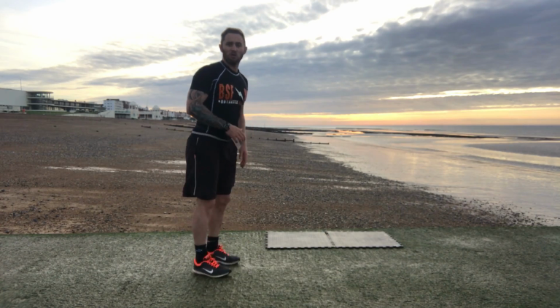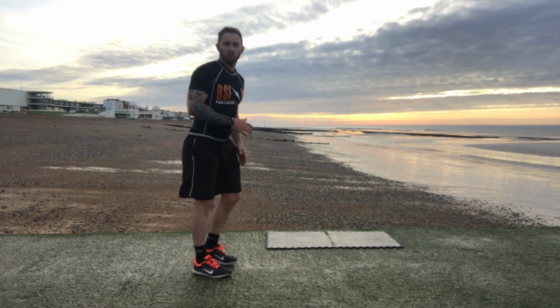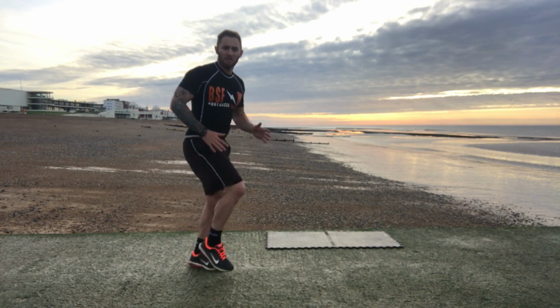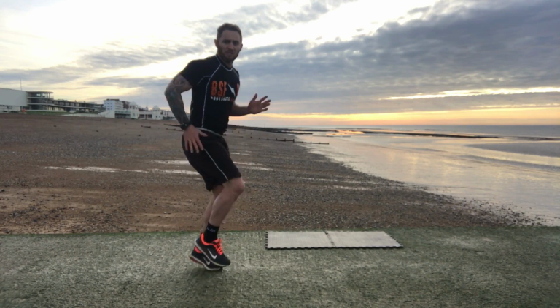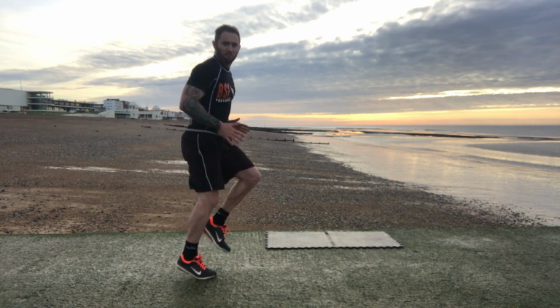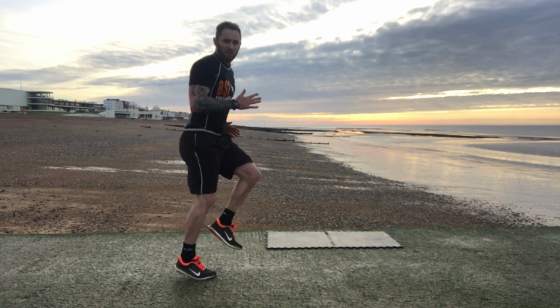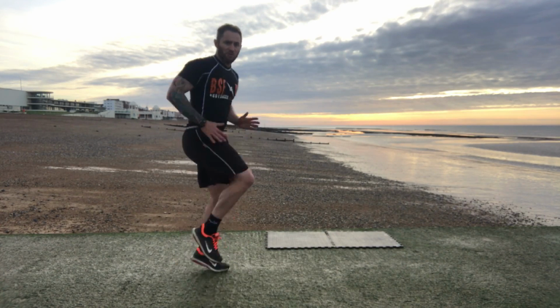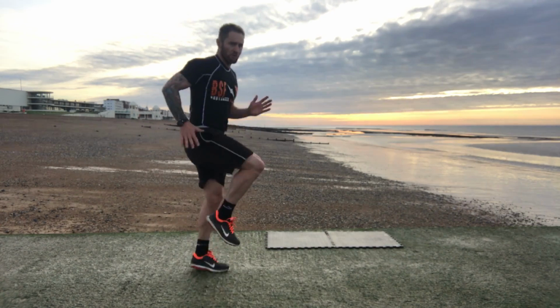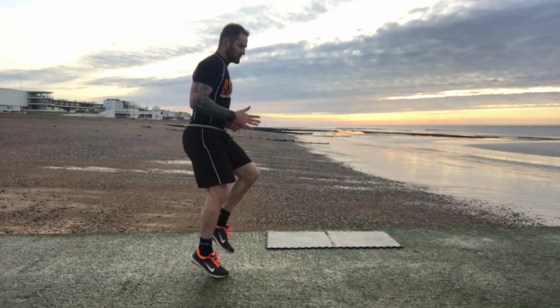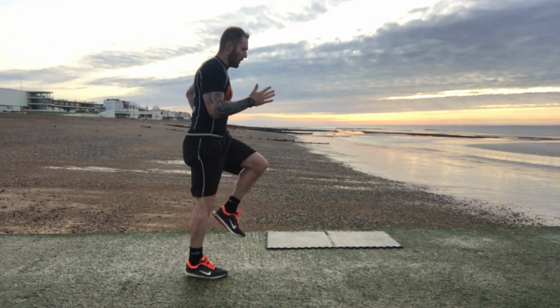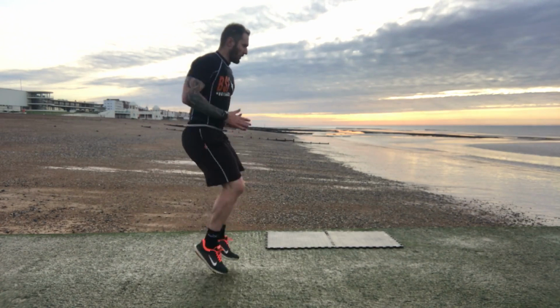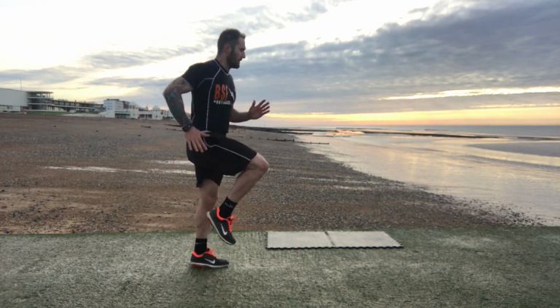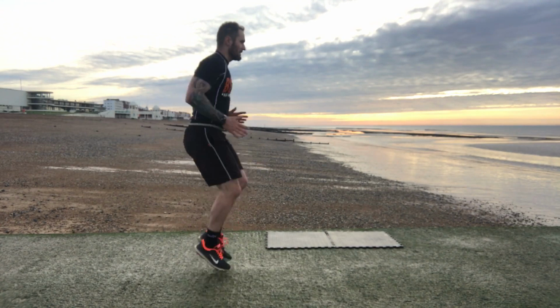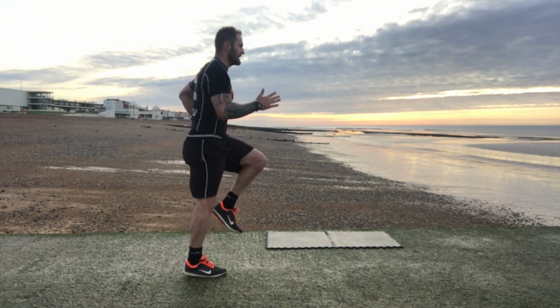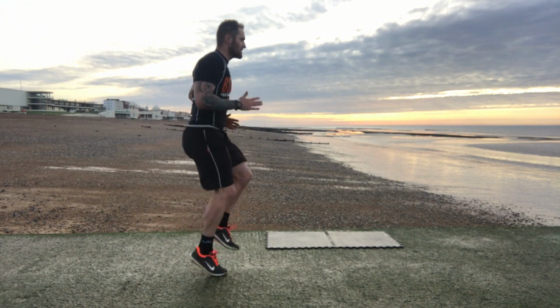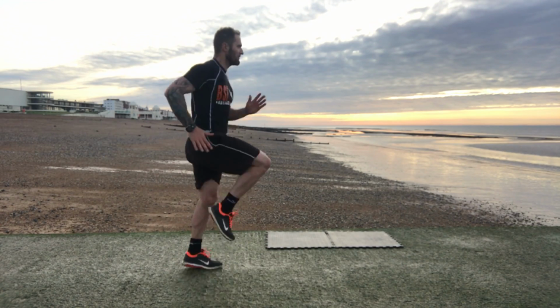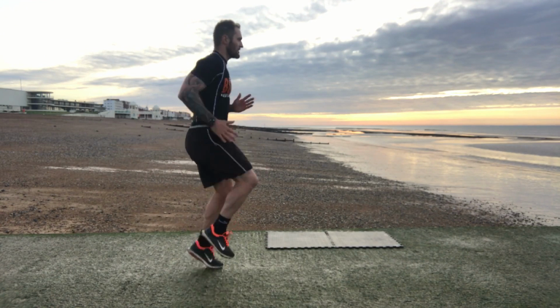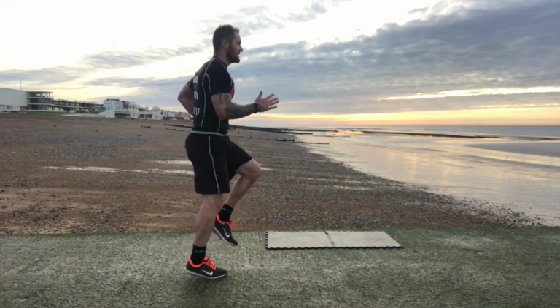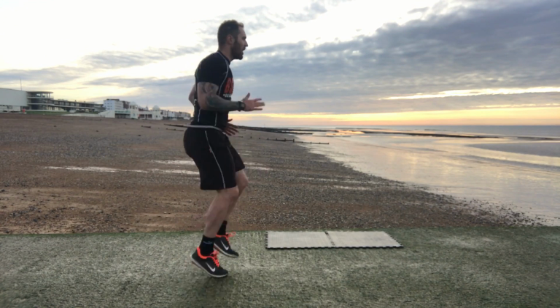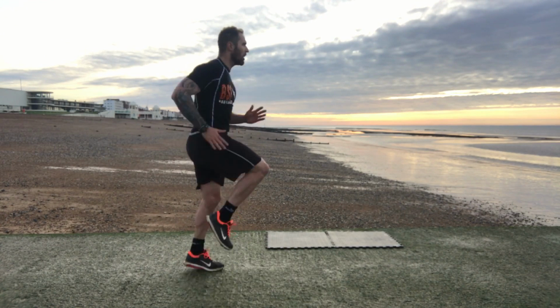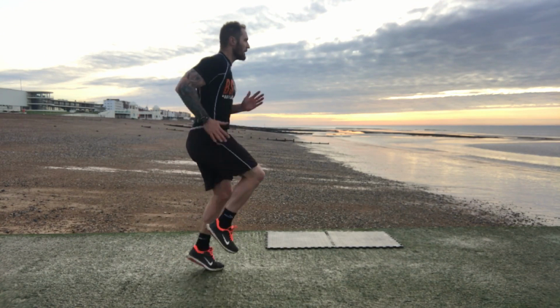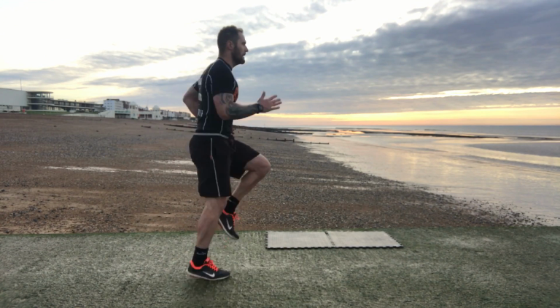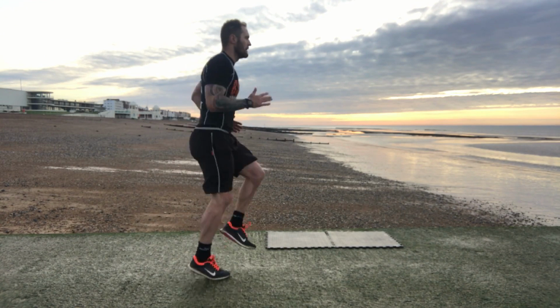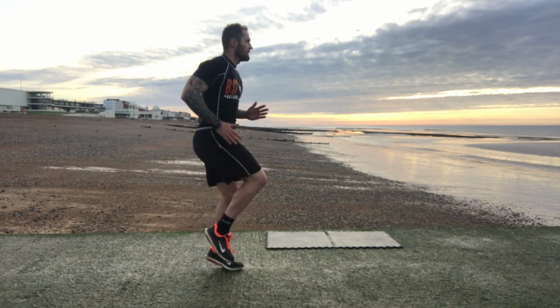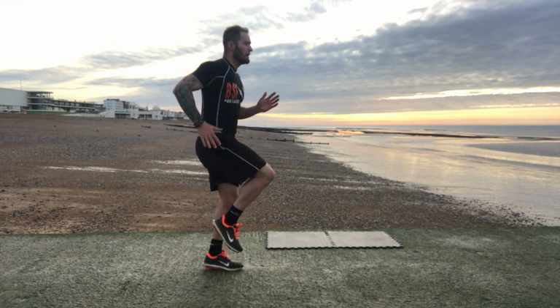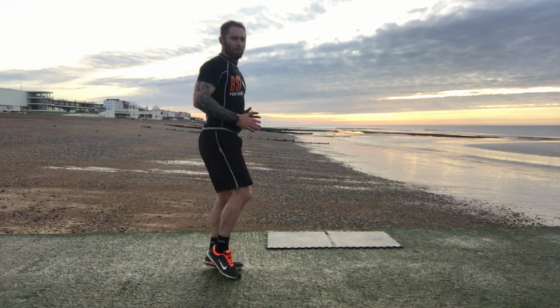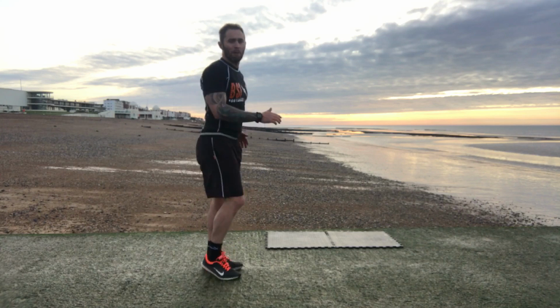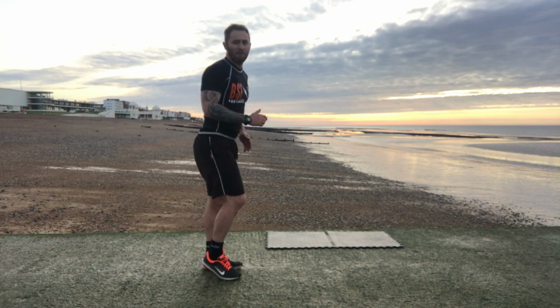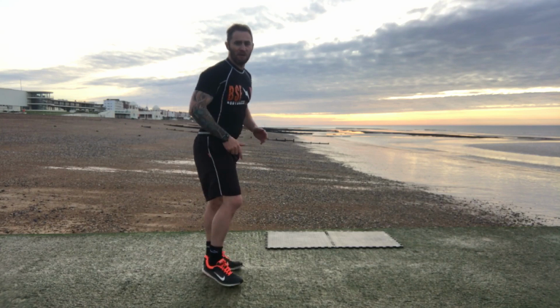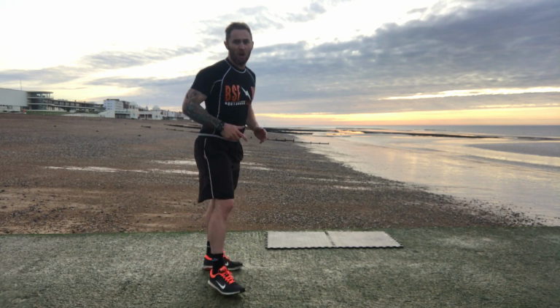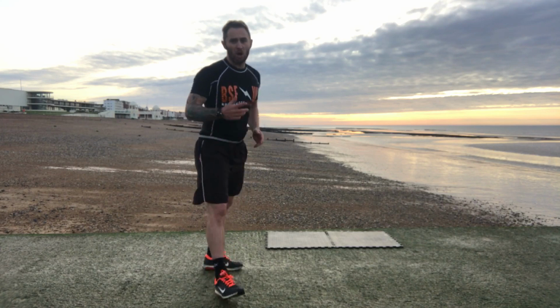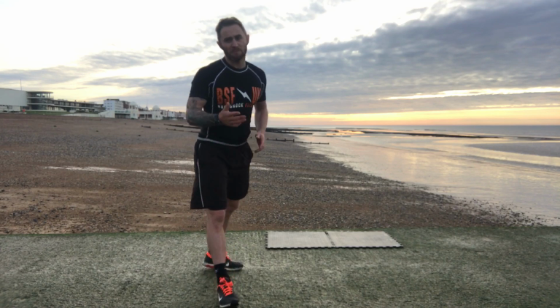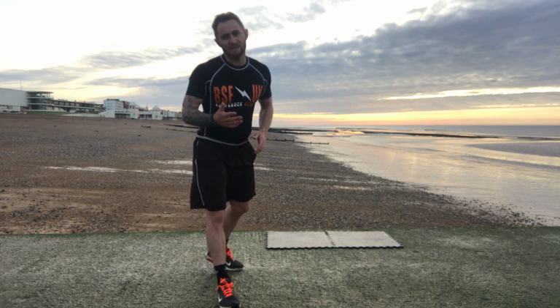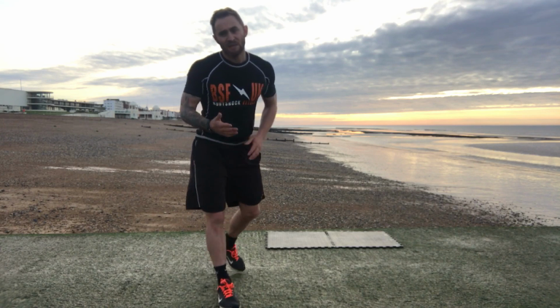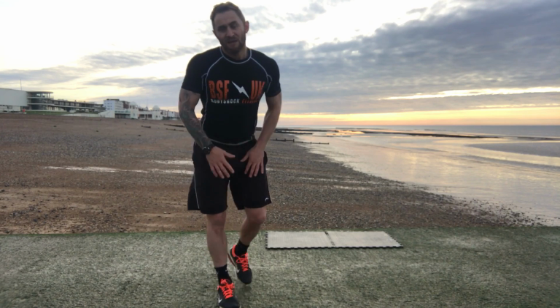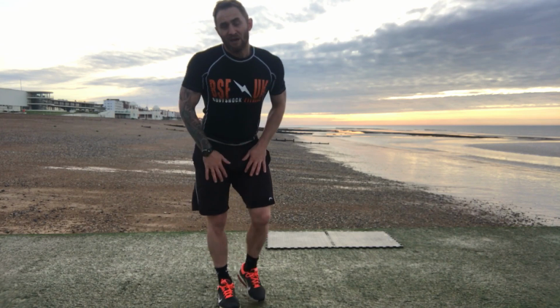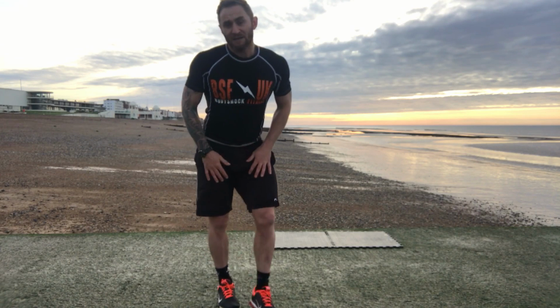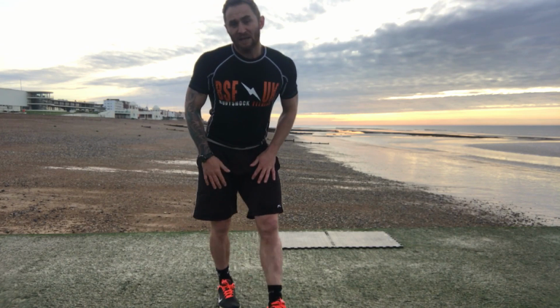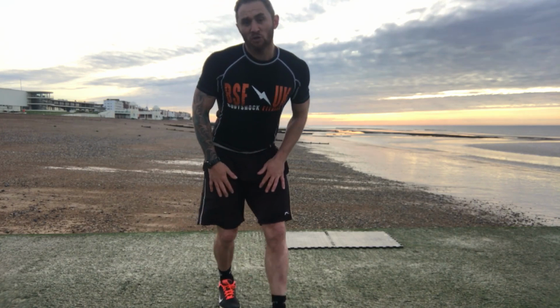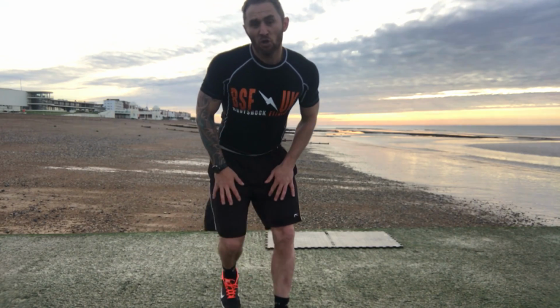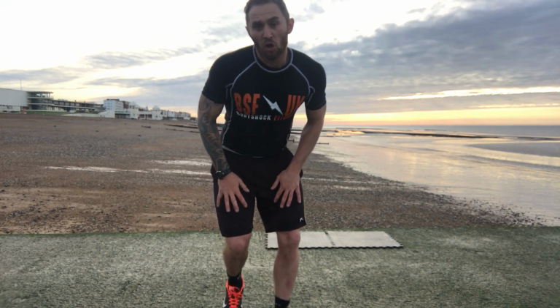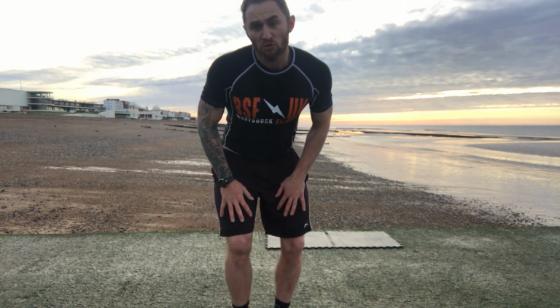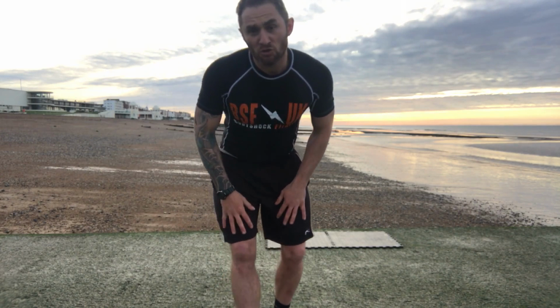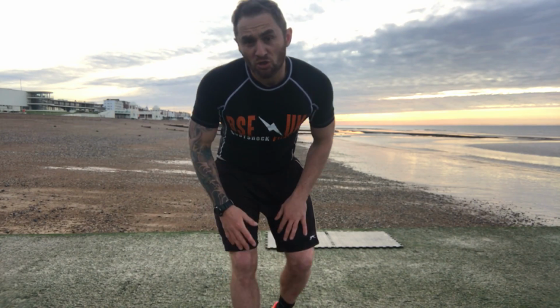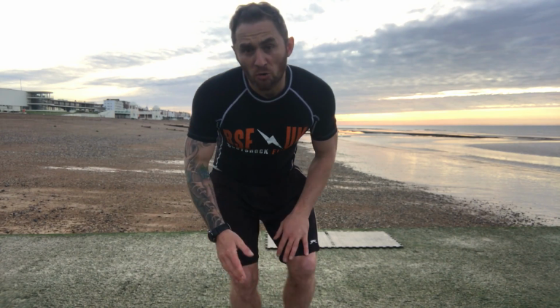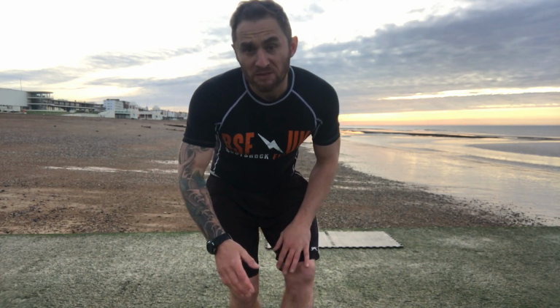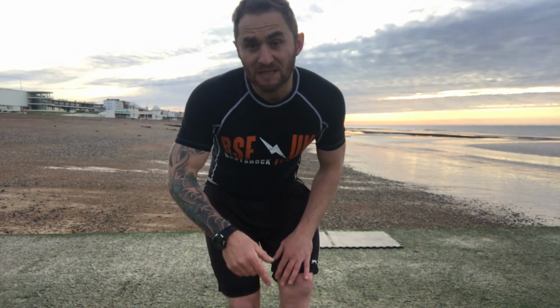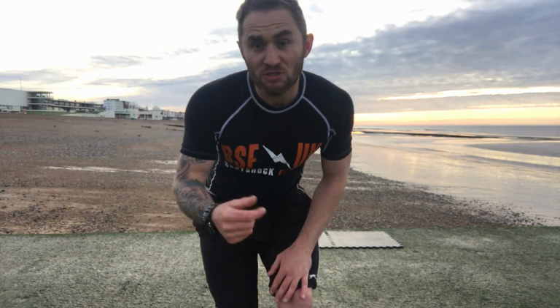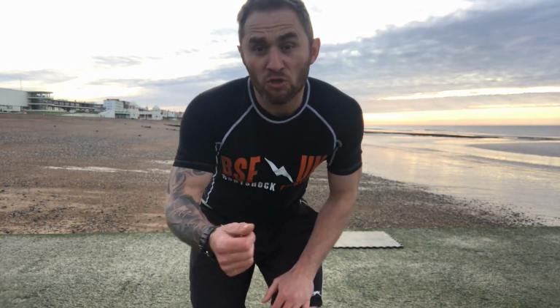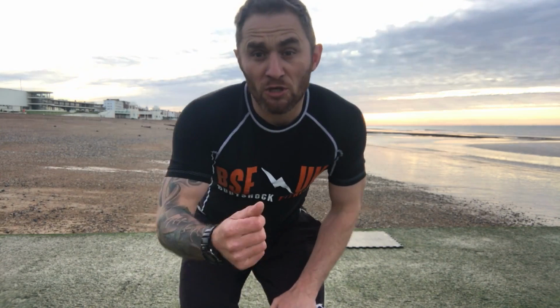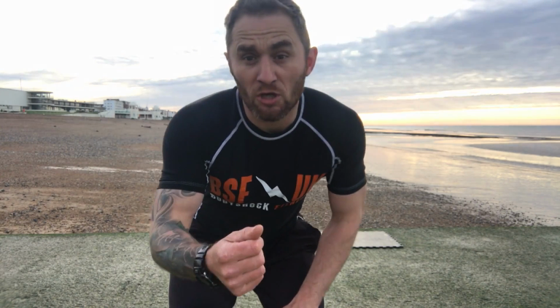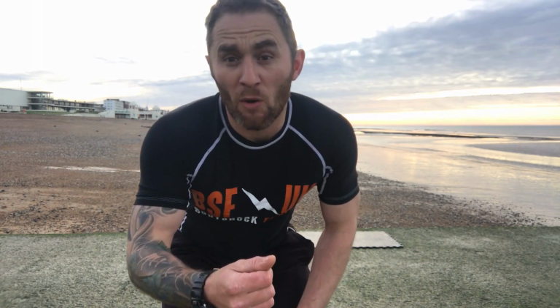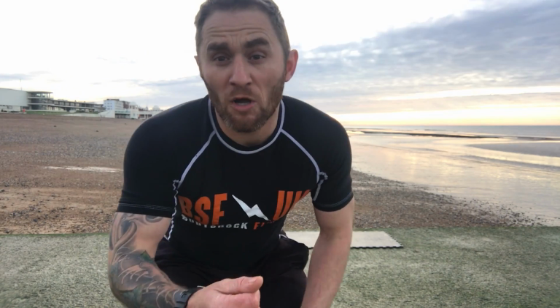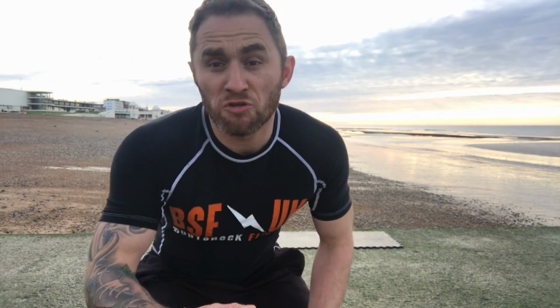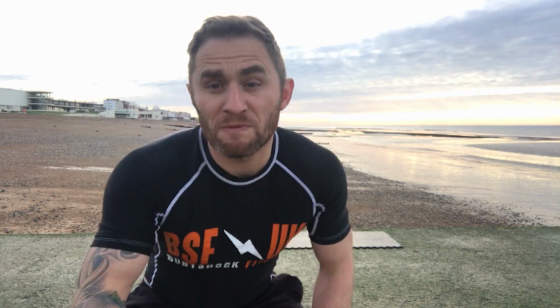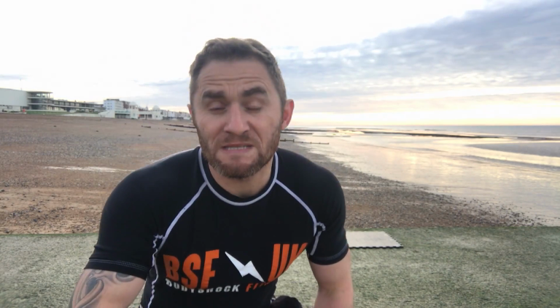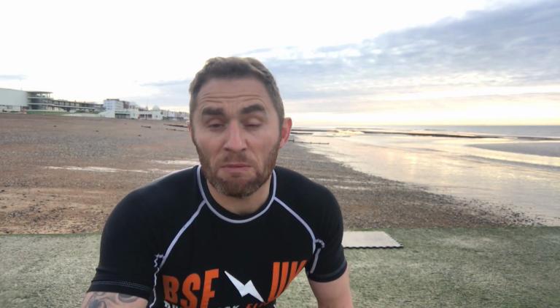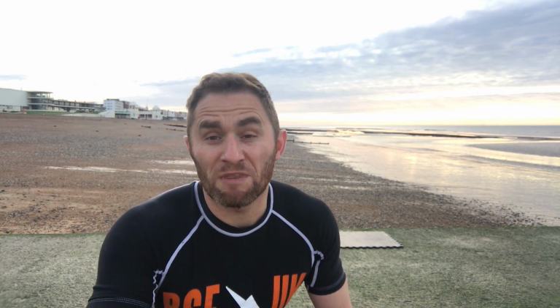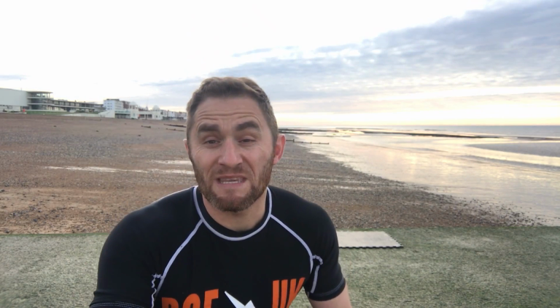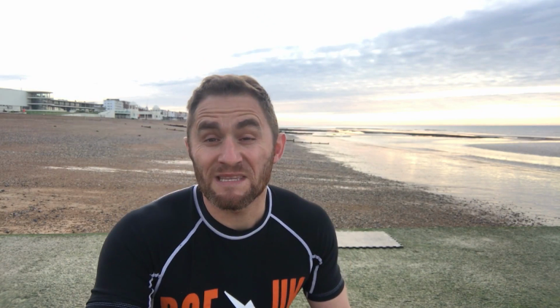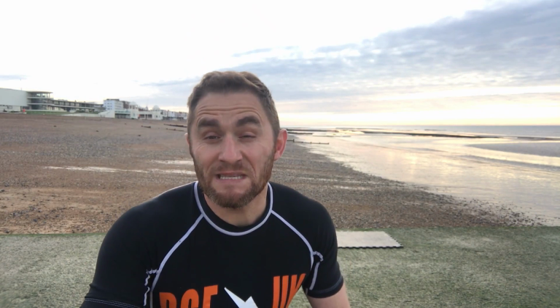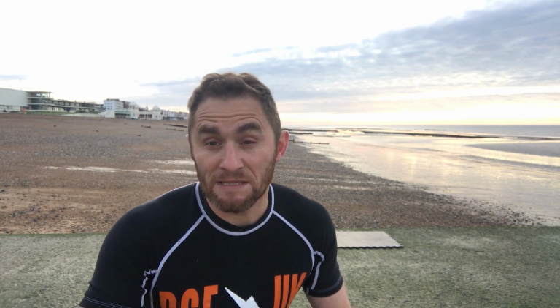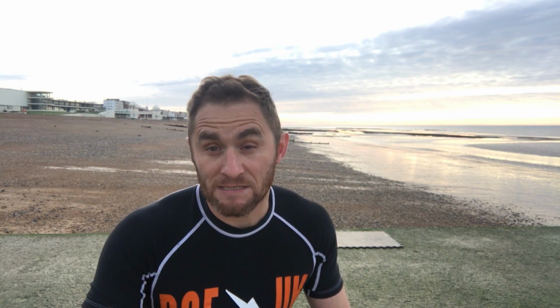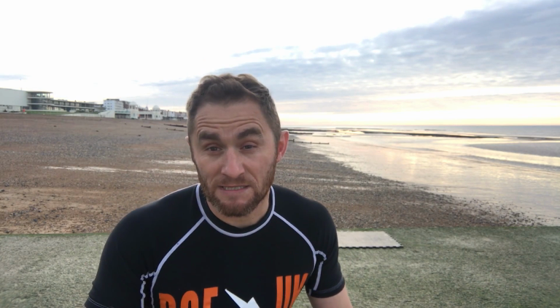The last one is sprints on the spot — knees up nice and high, pumping the arms. You can't just coast this, you've got to go 100% with the intensity.